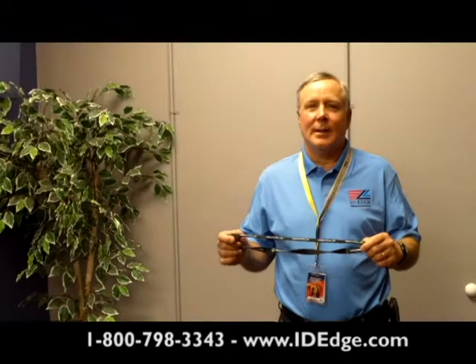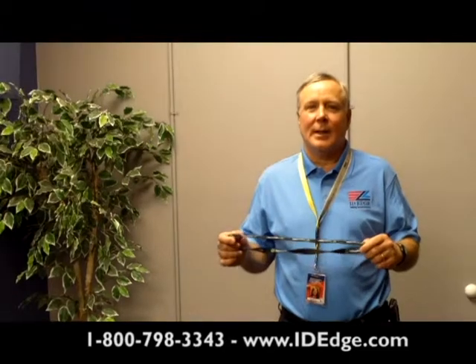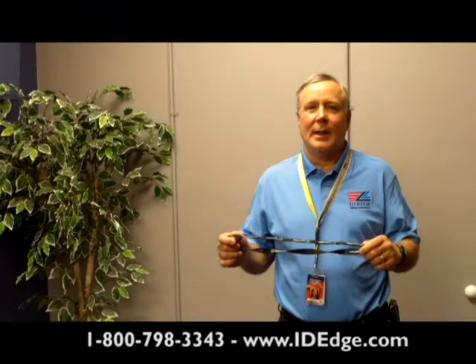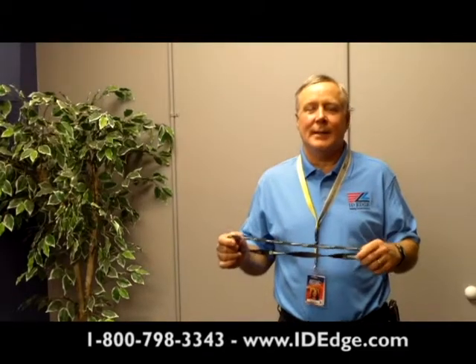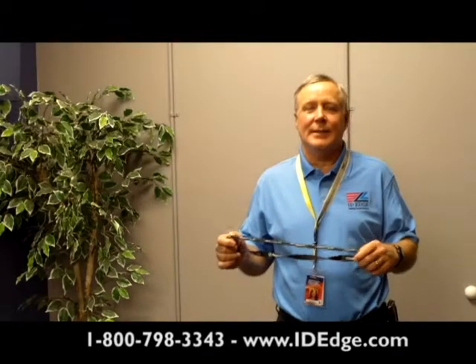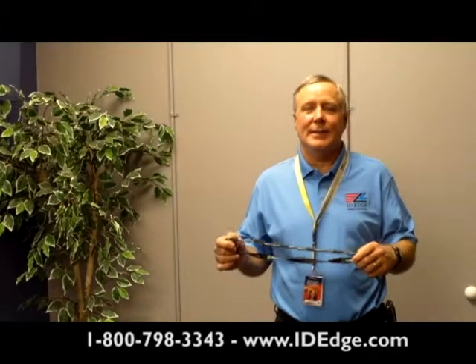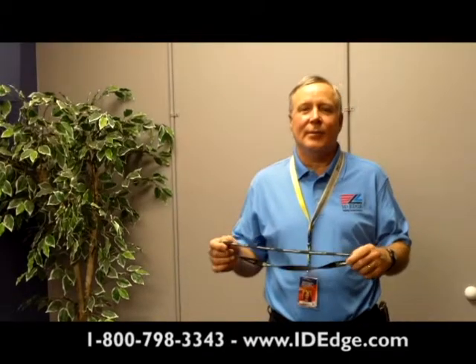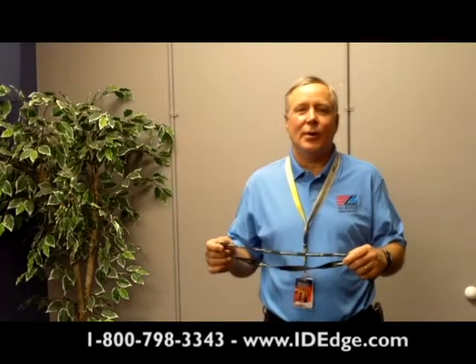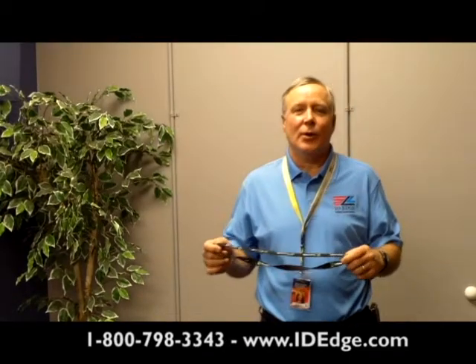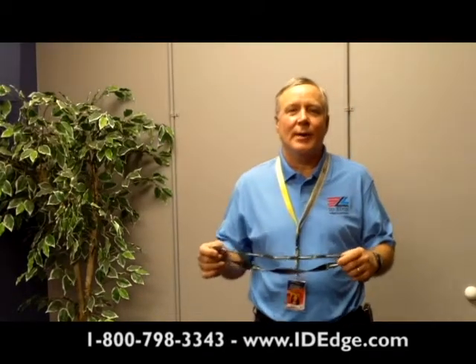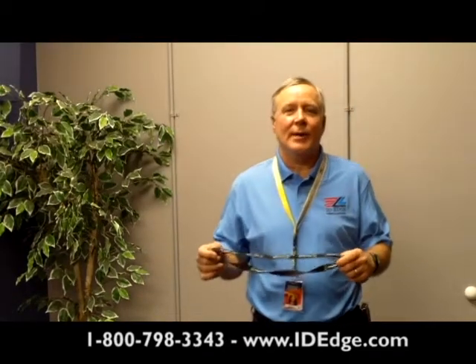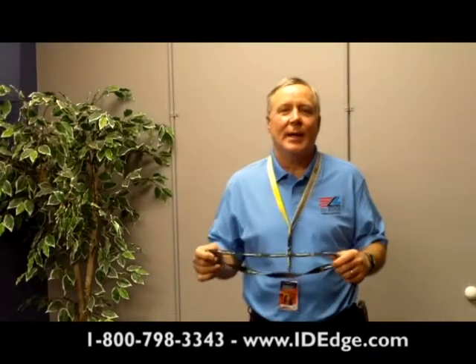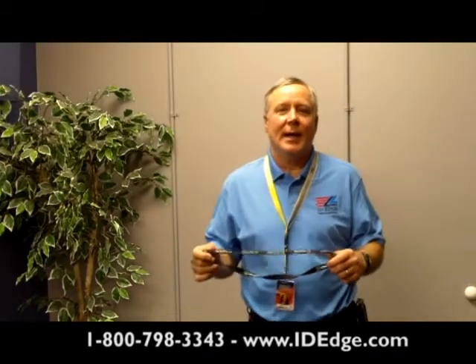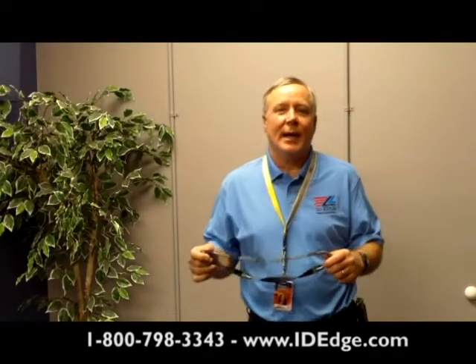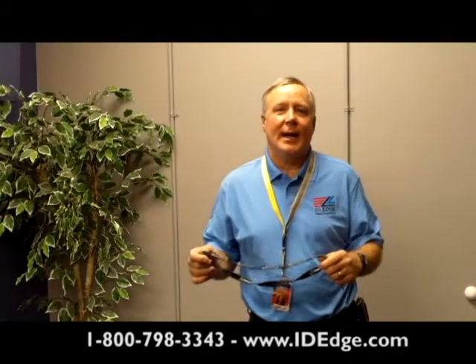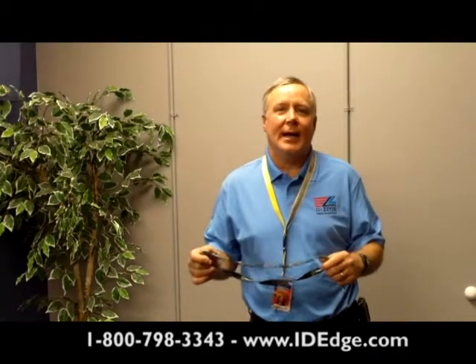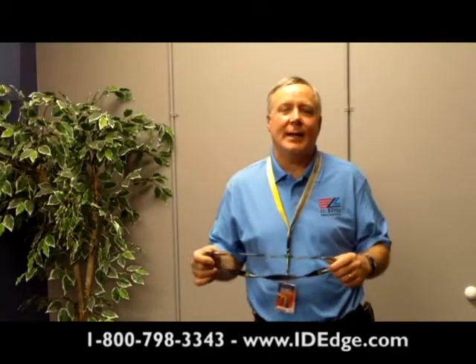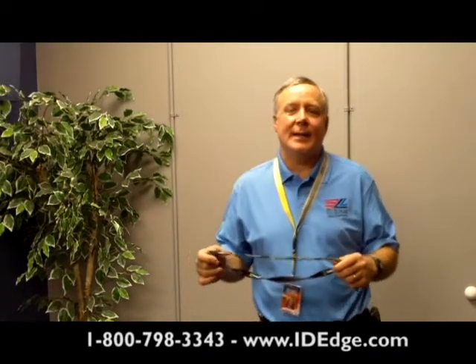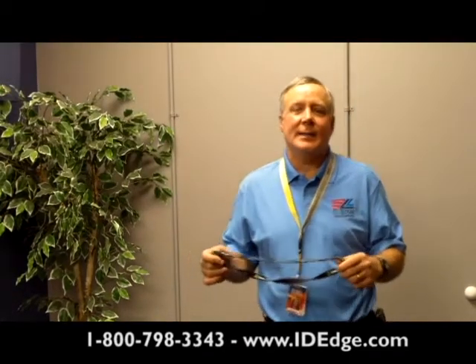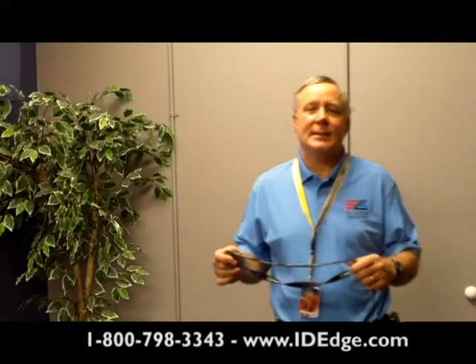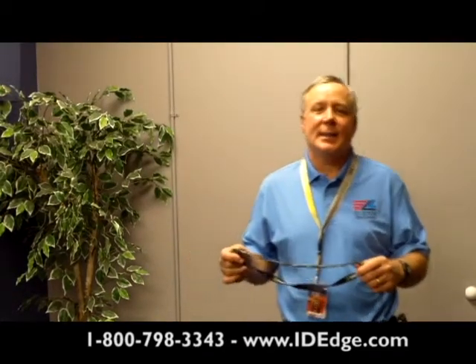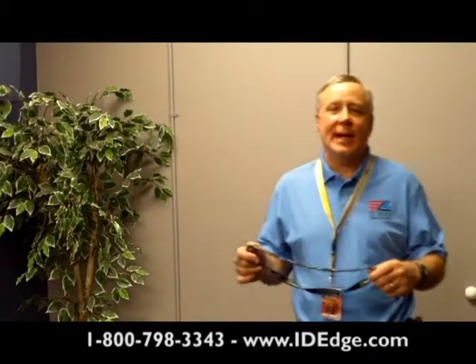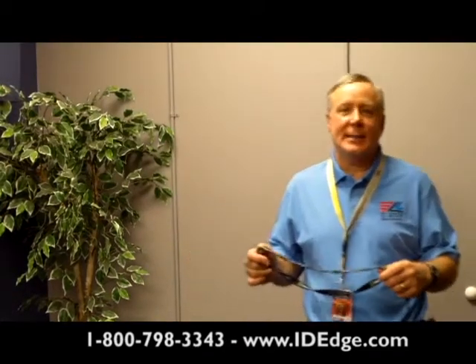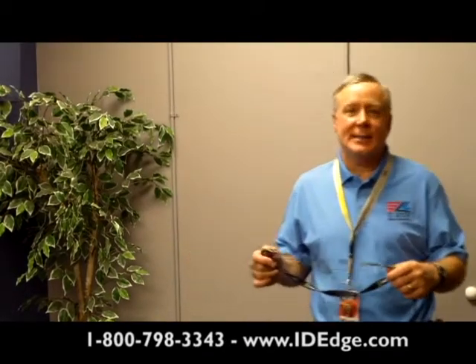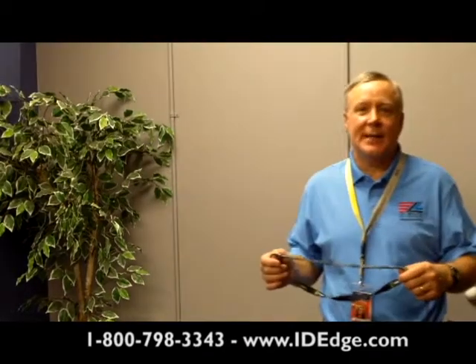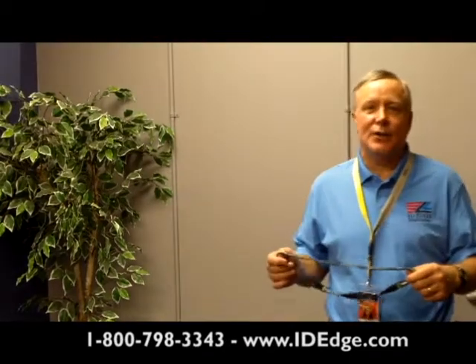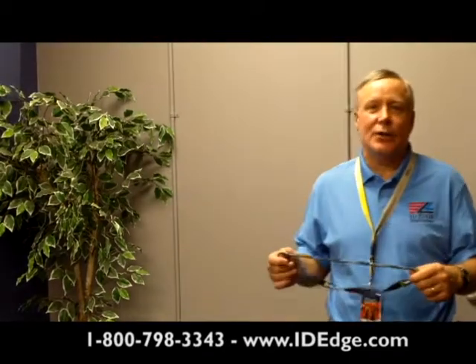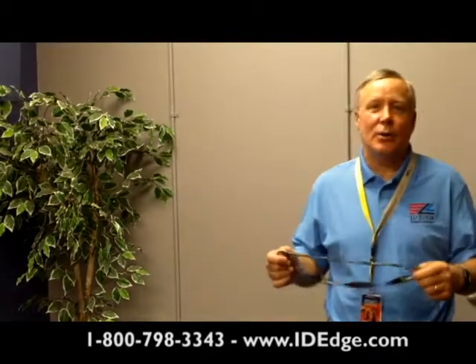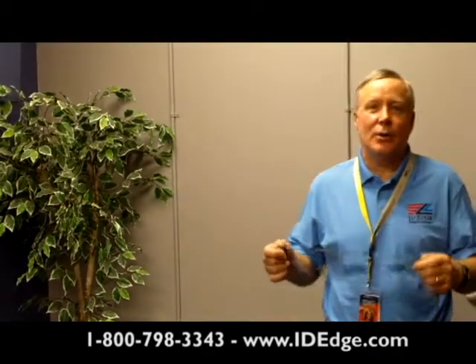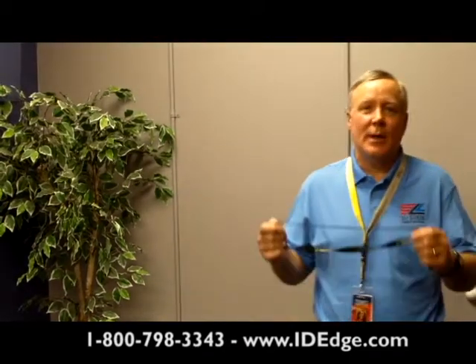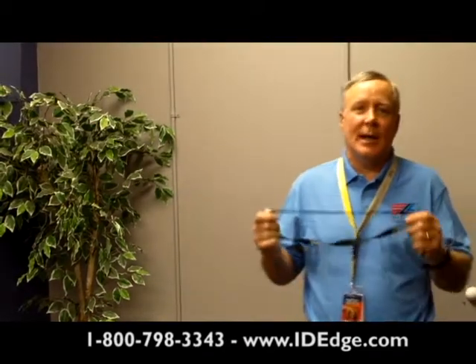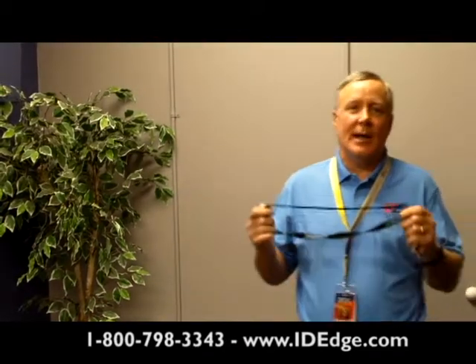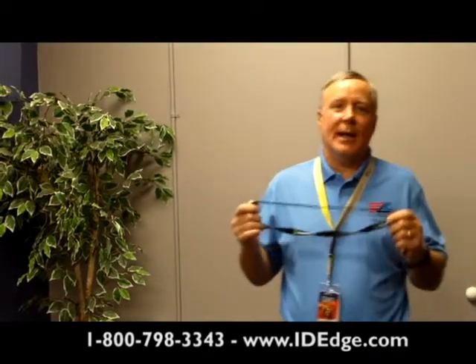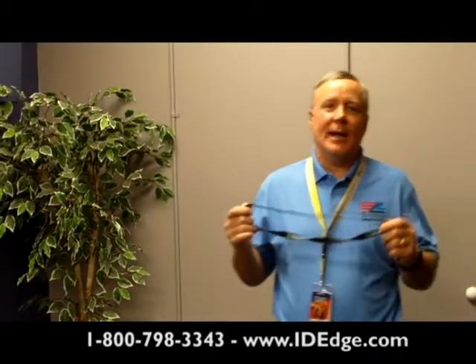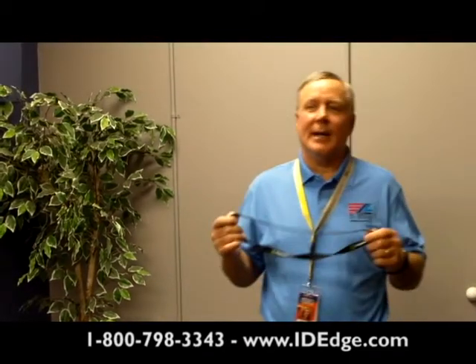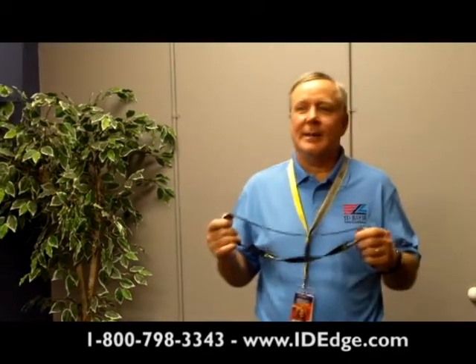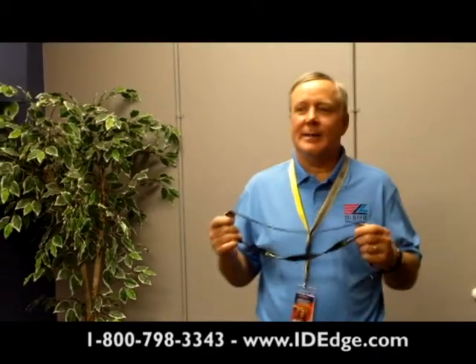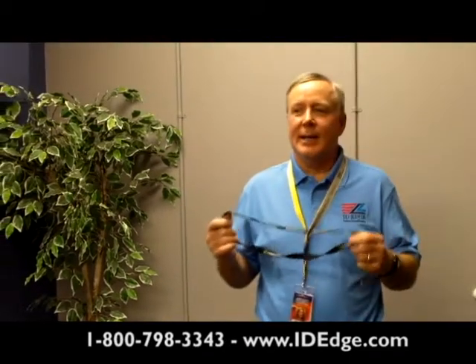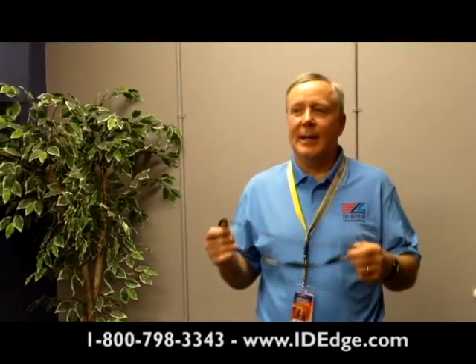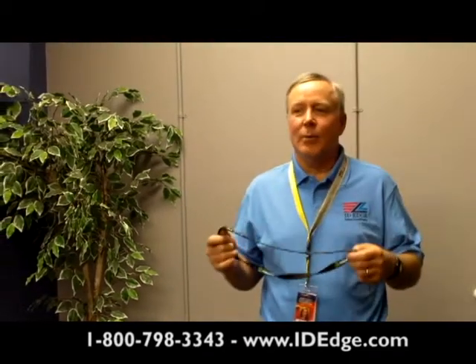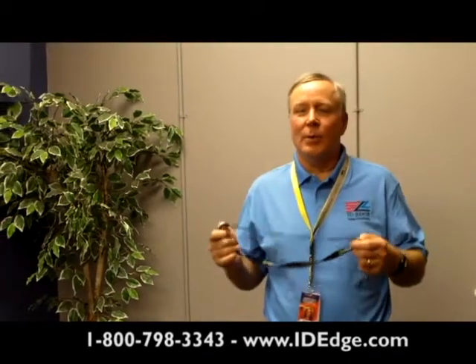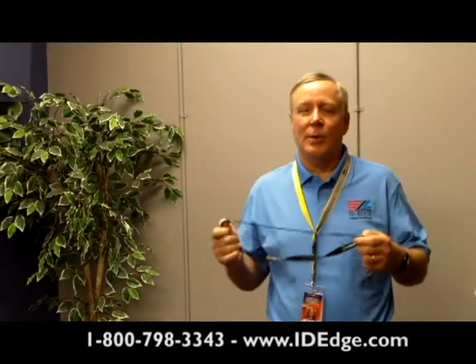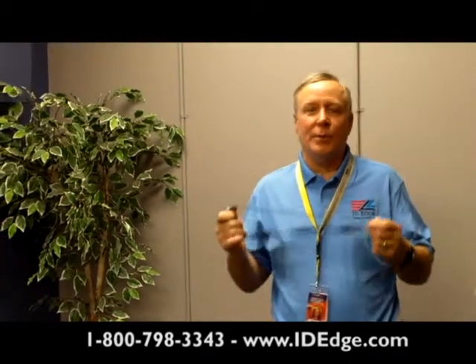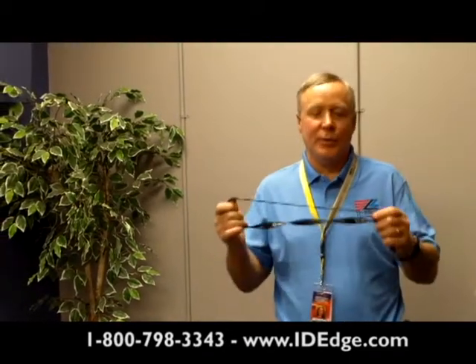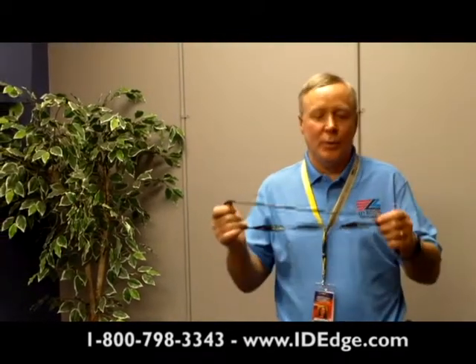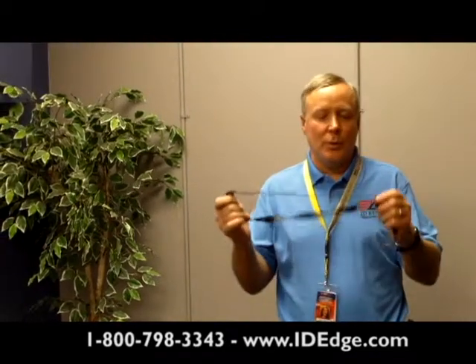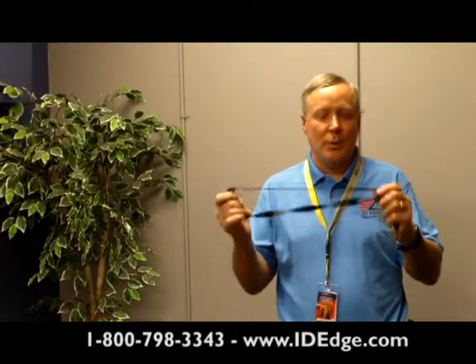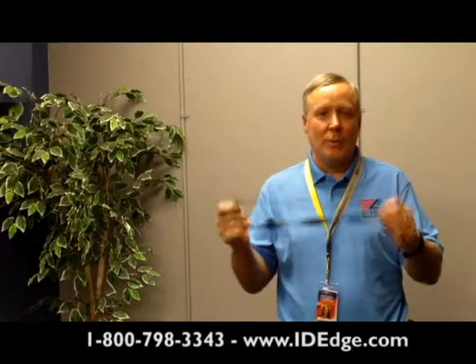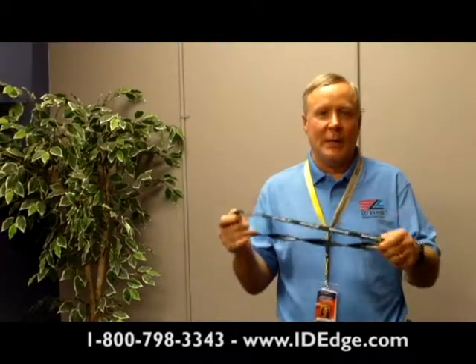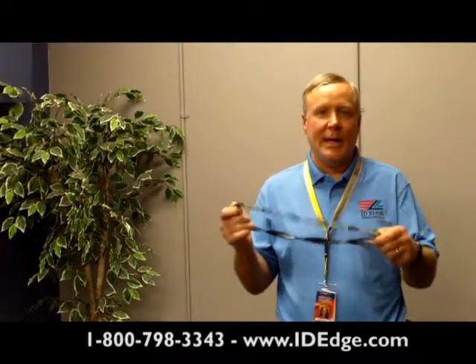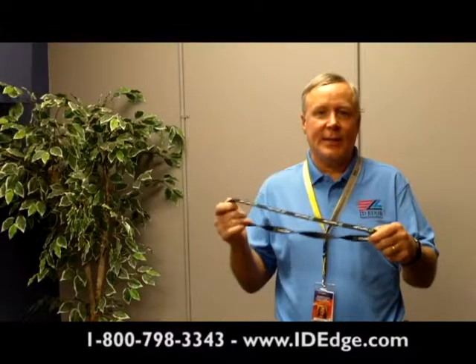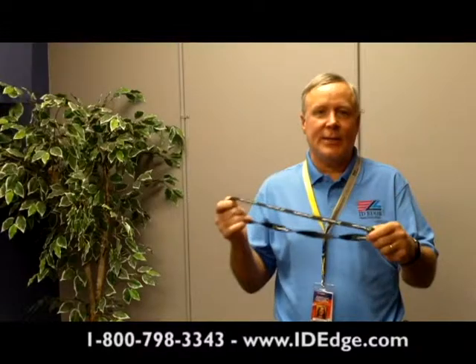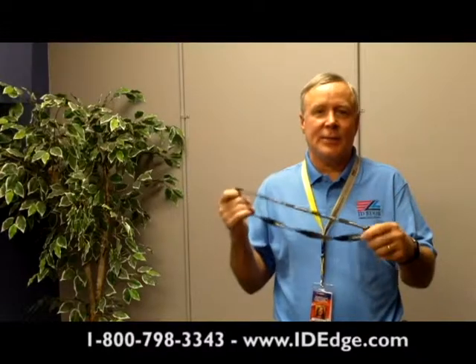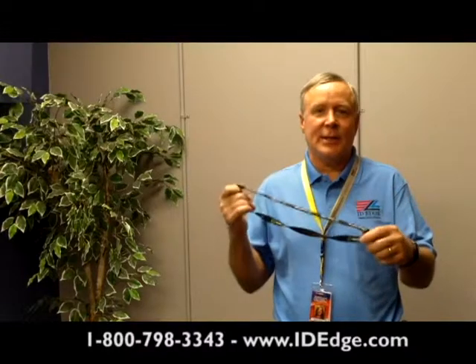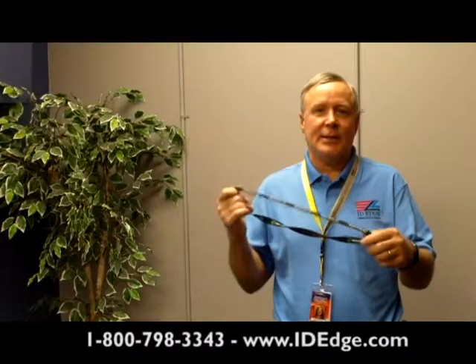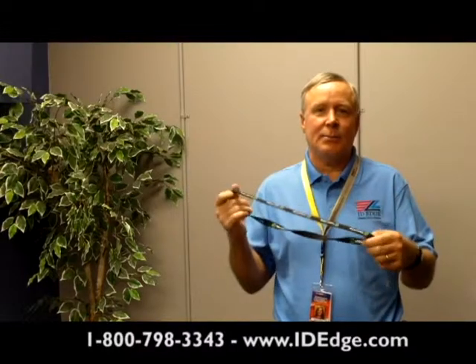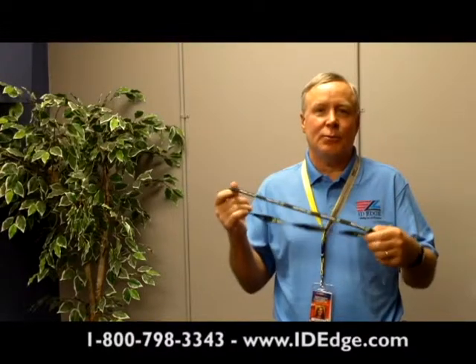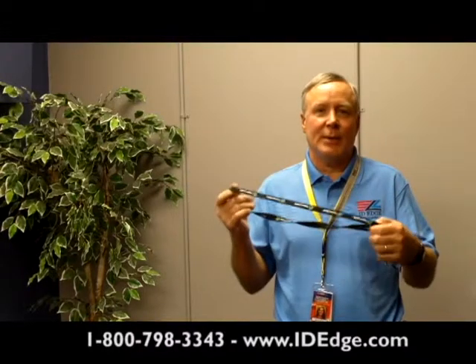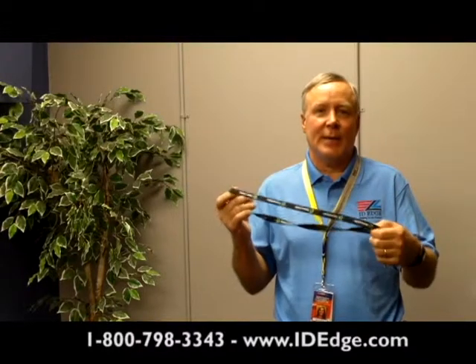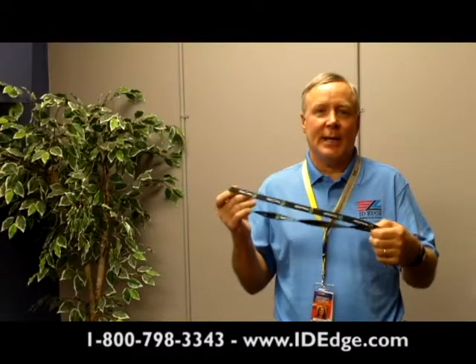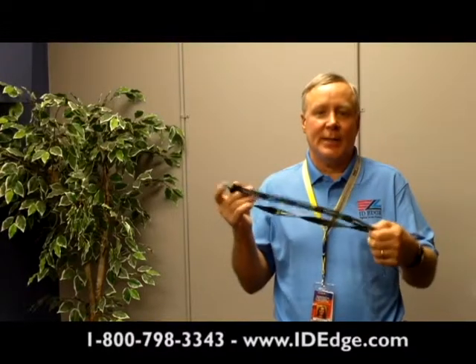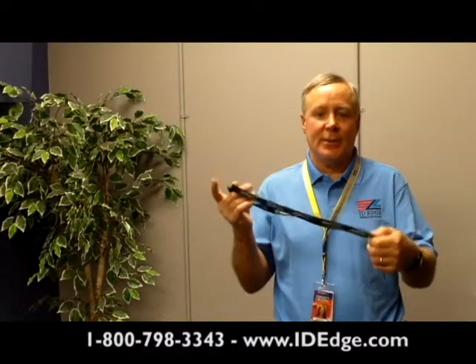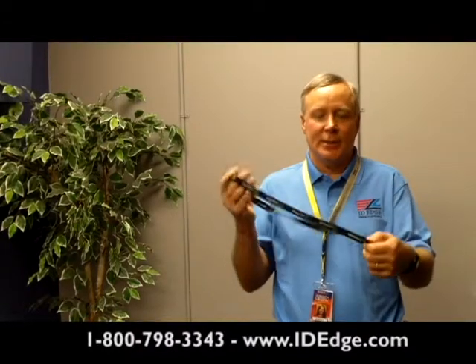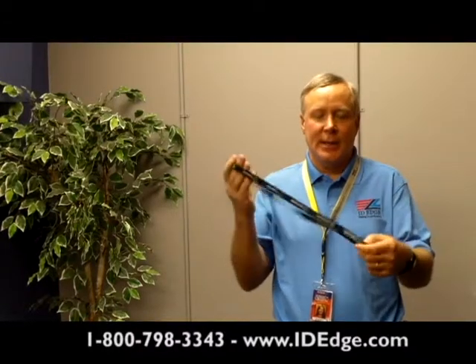Hi, this is Steve Lundgren, and this is the Ask Steve Show, and today we're going to review custom printed lanyards.